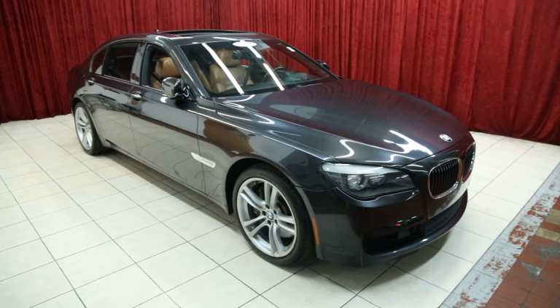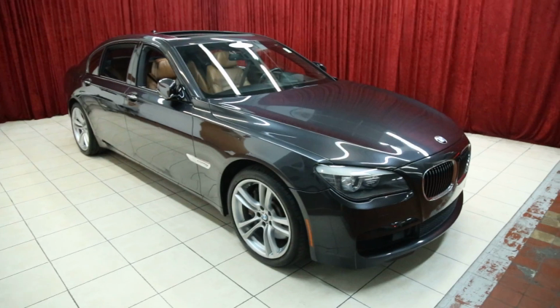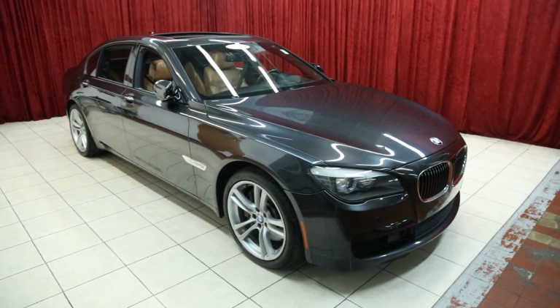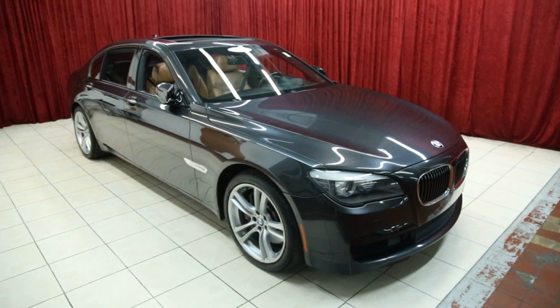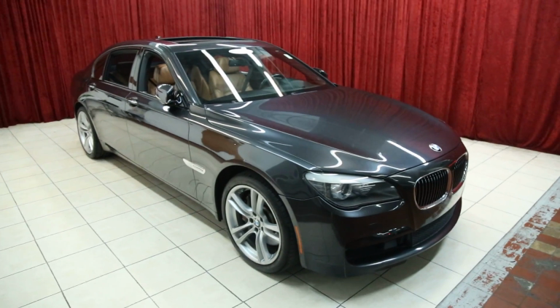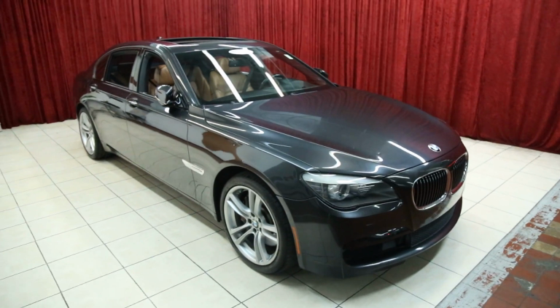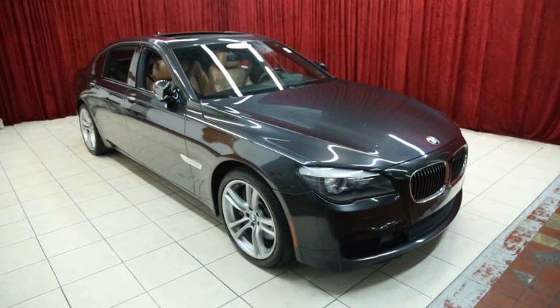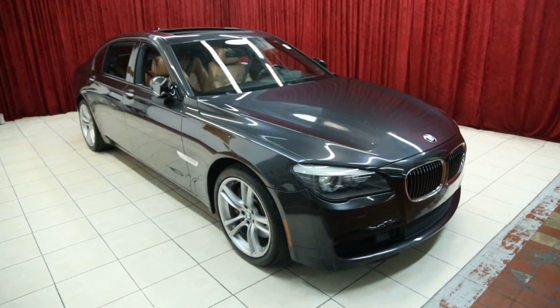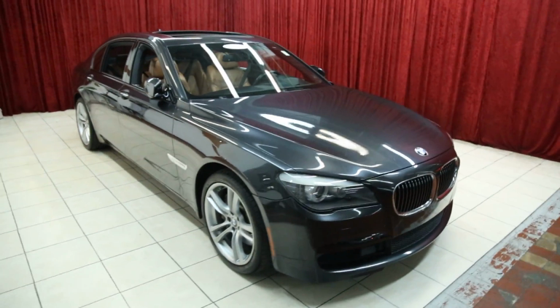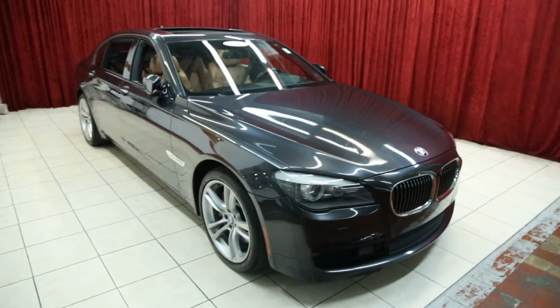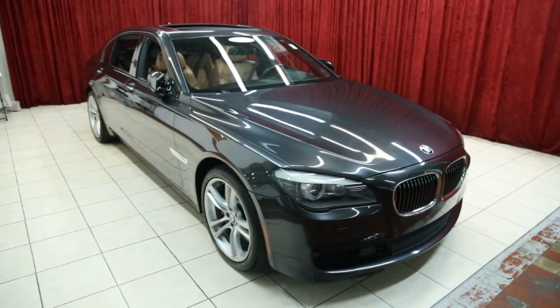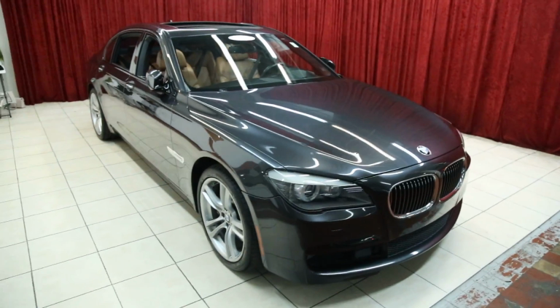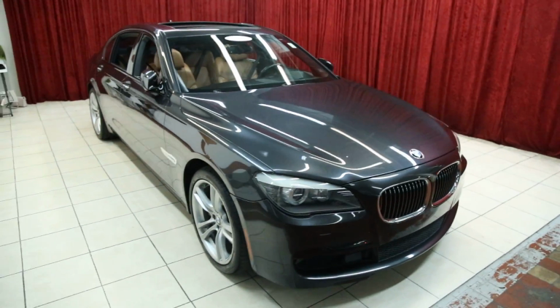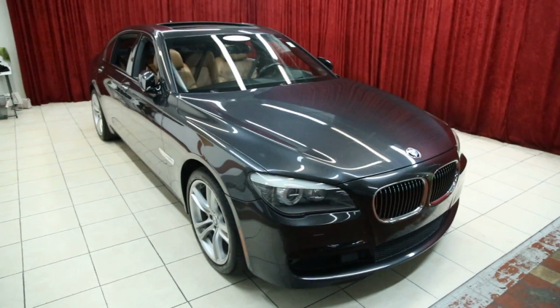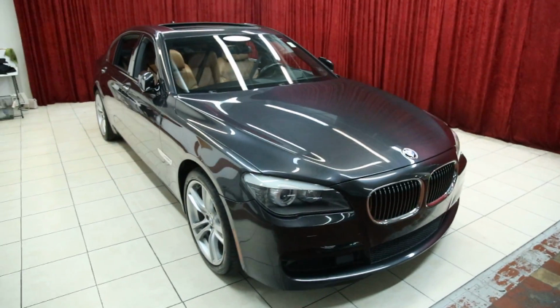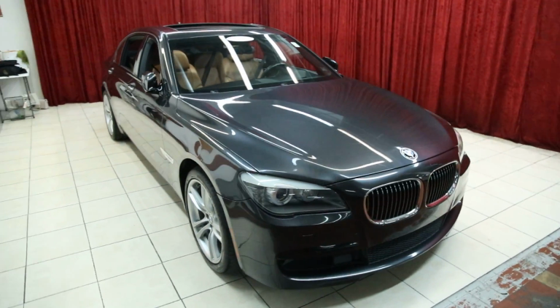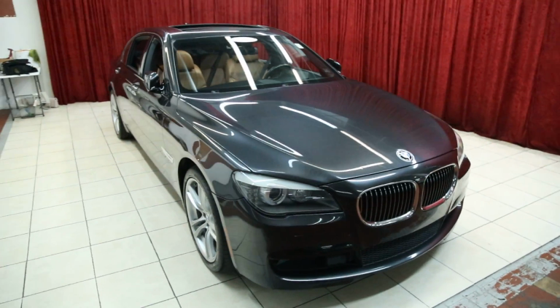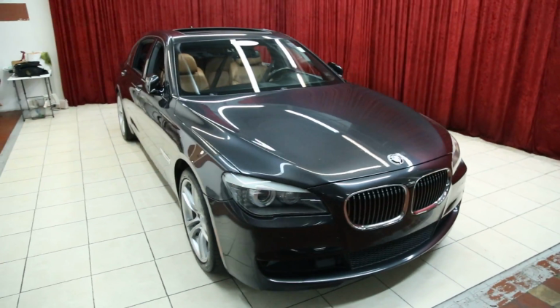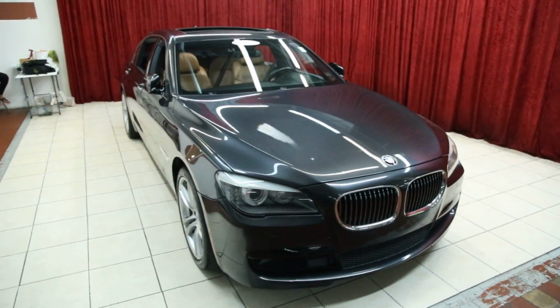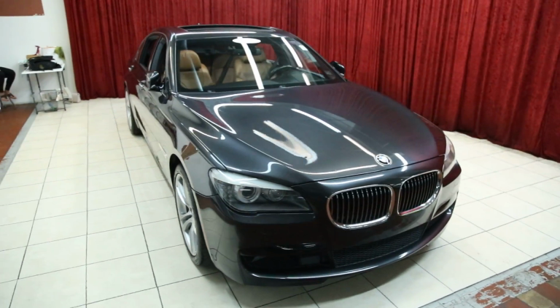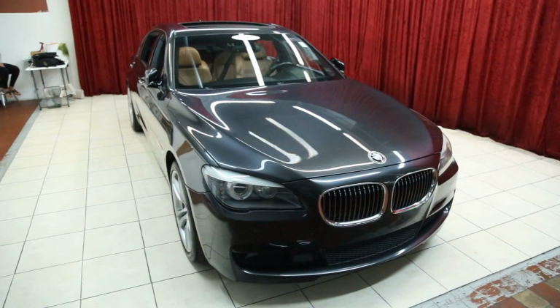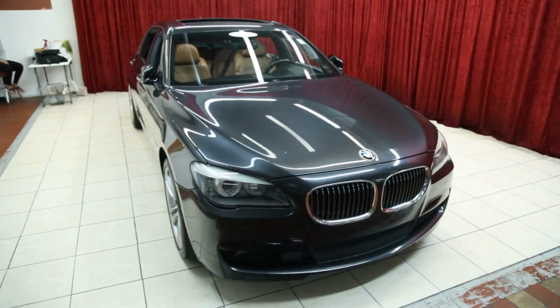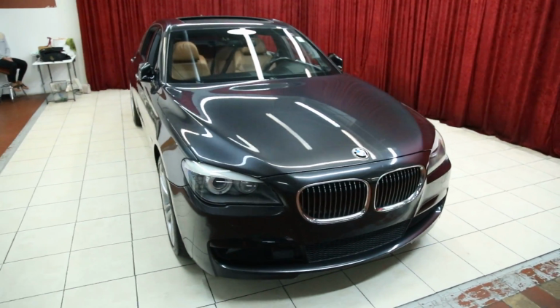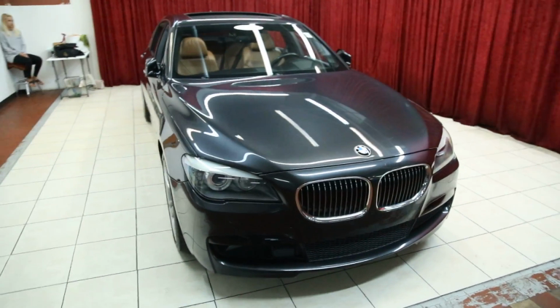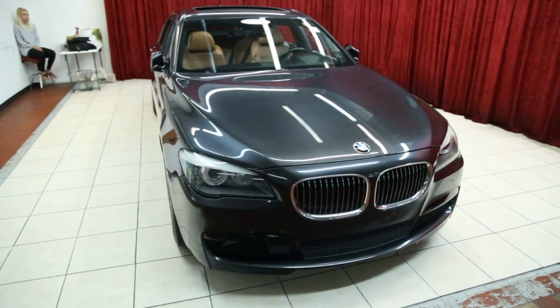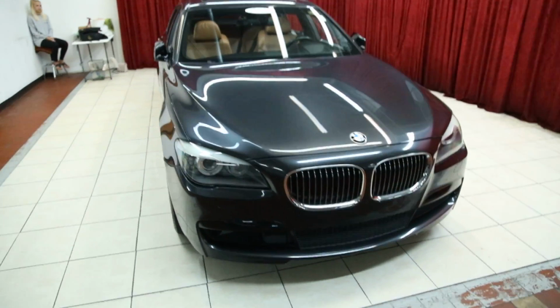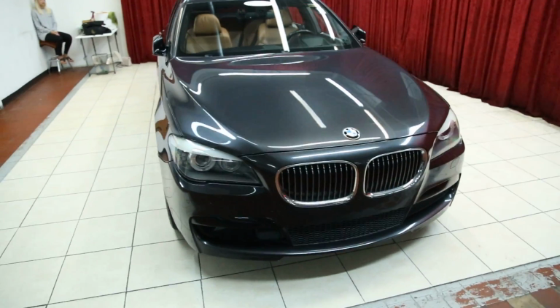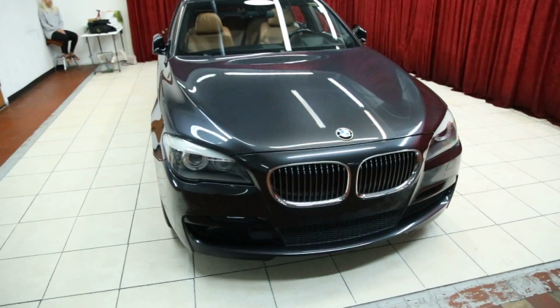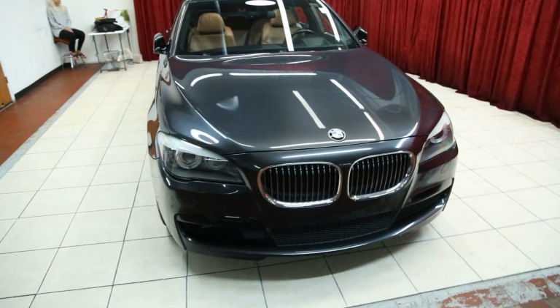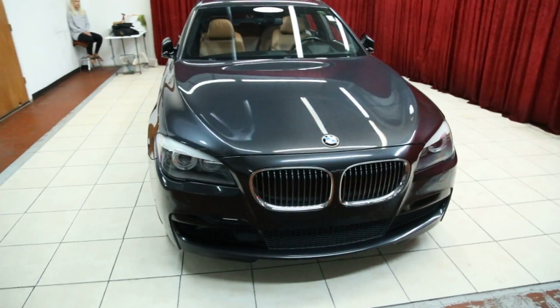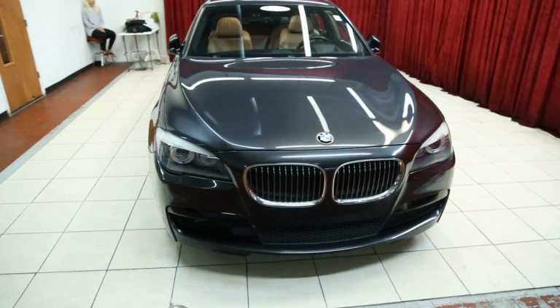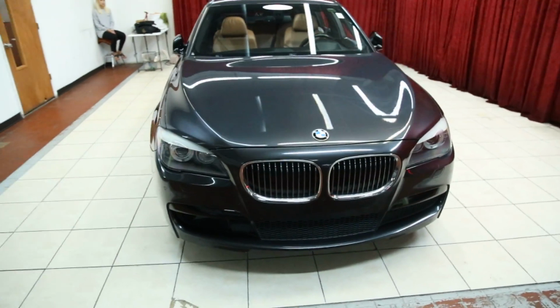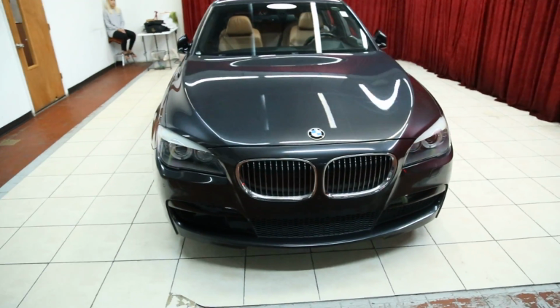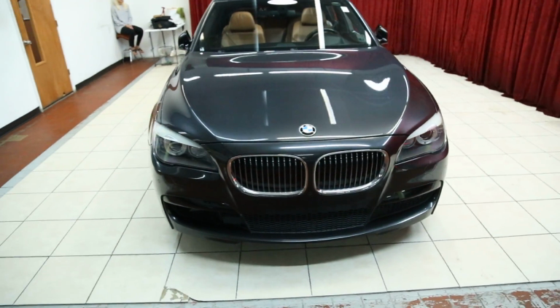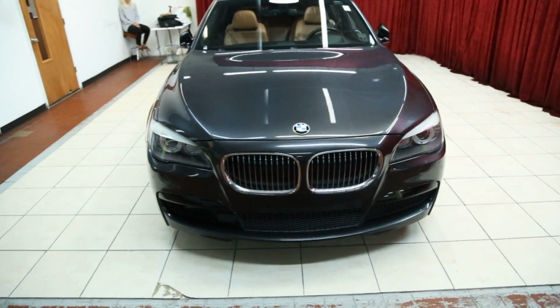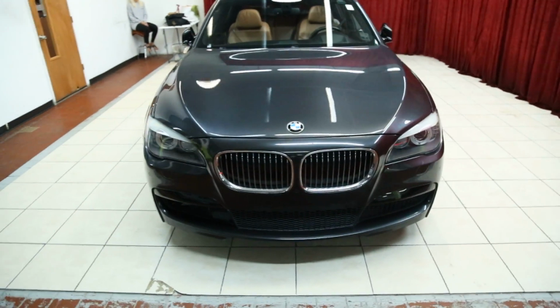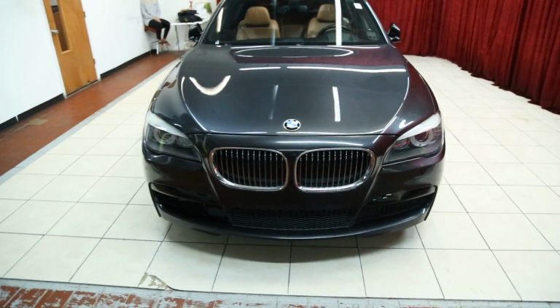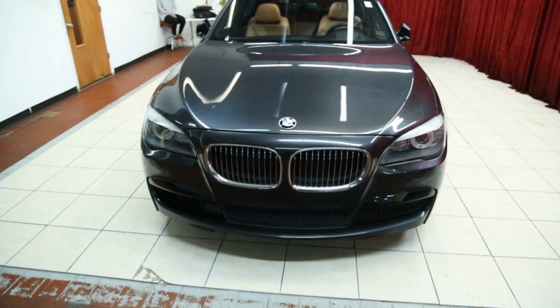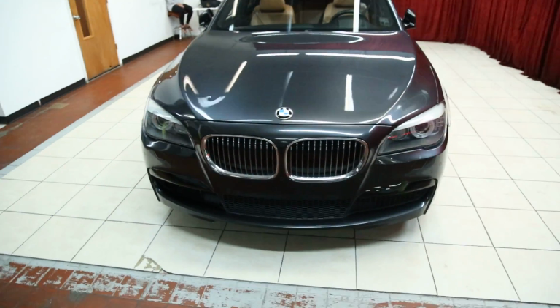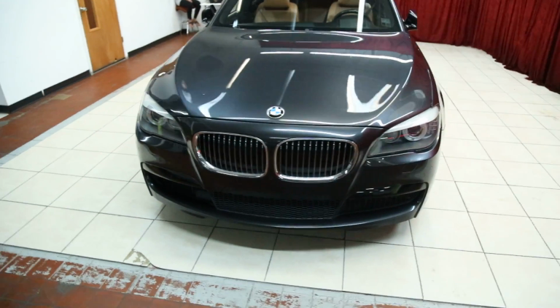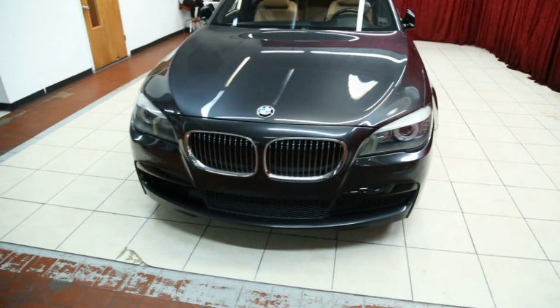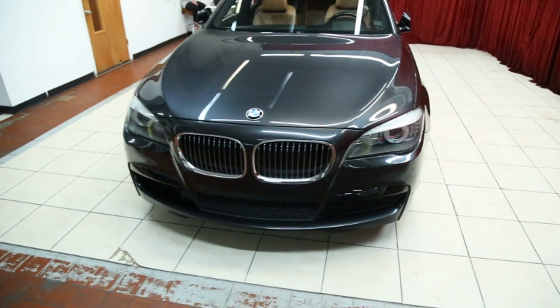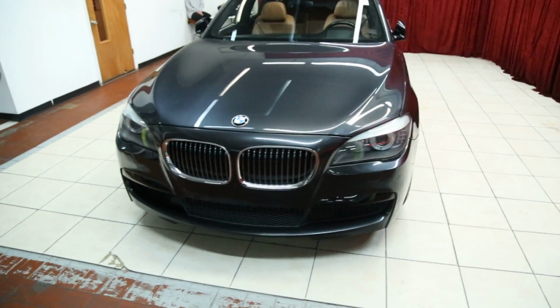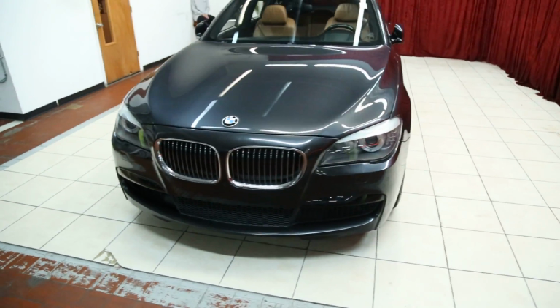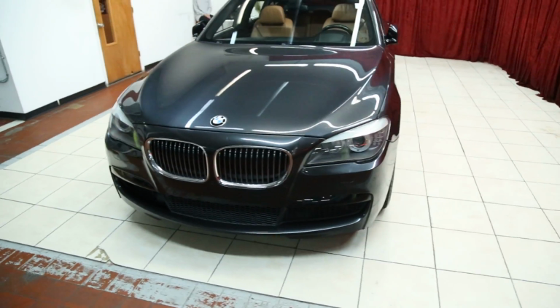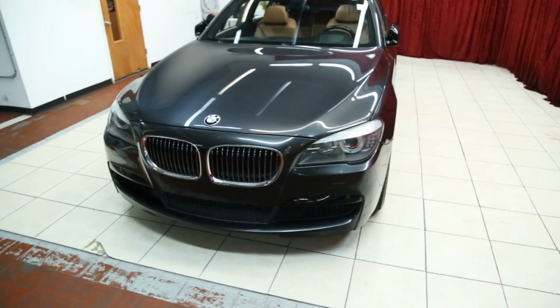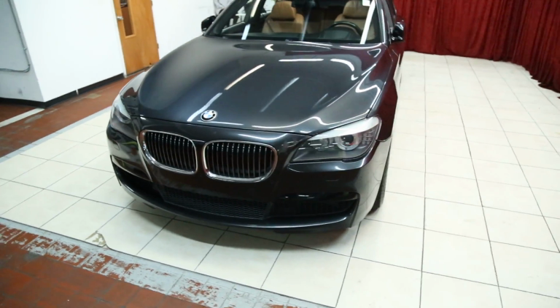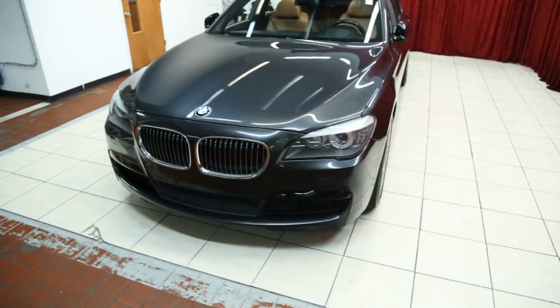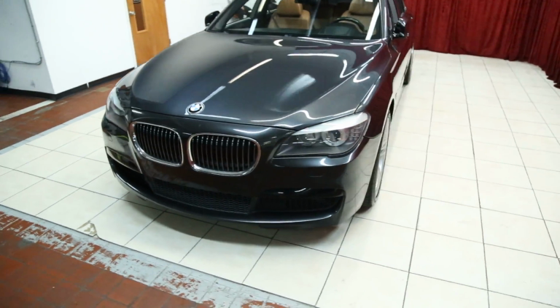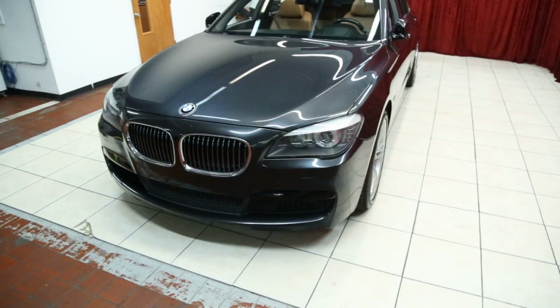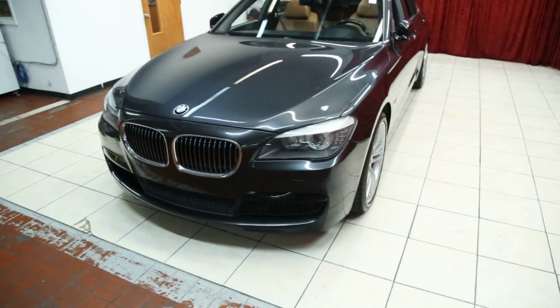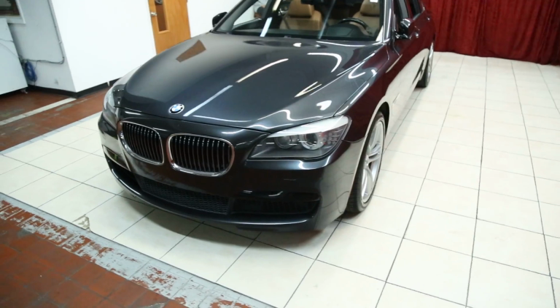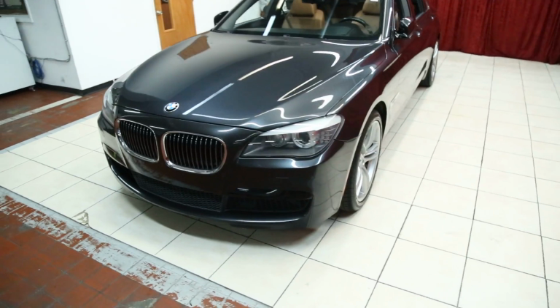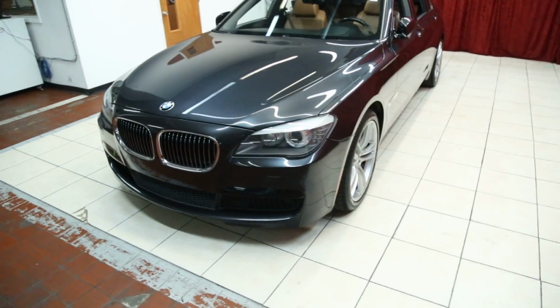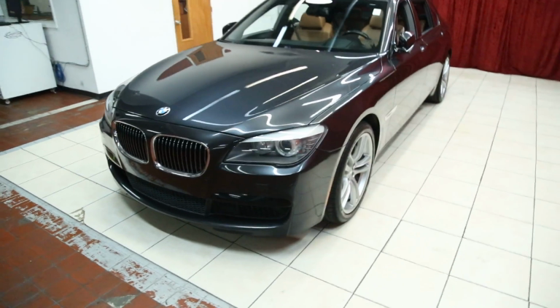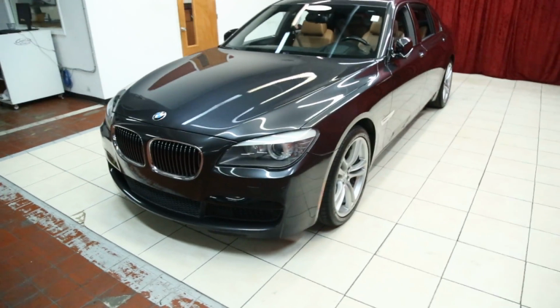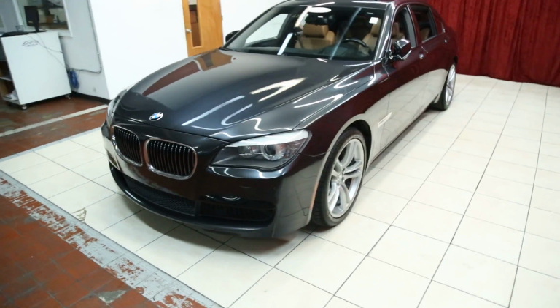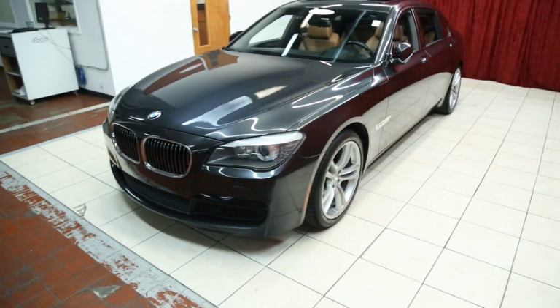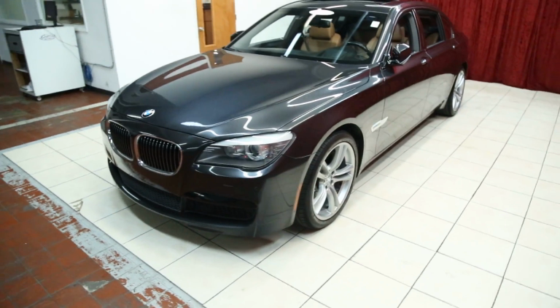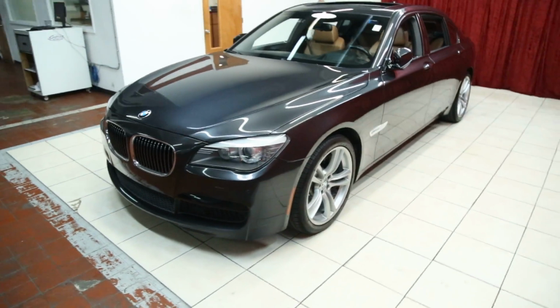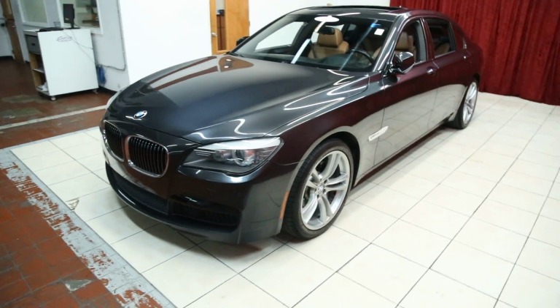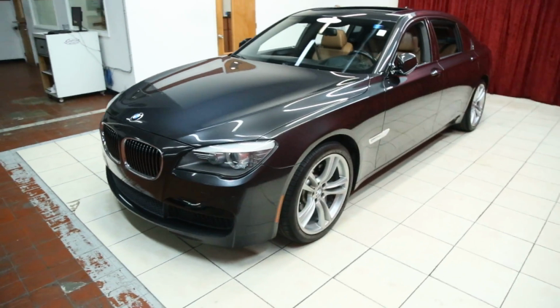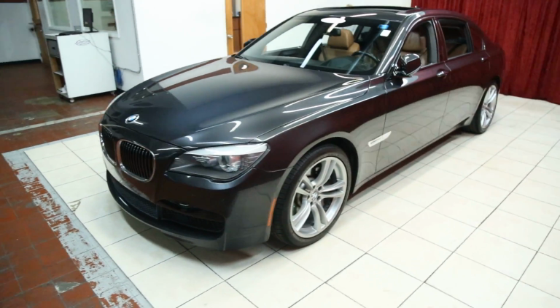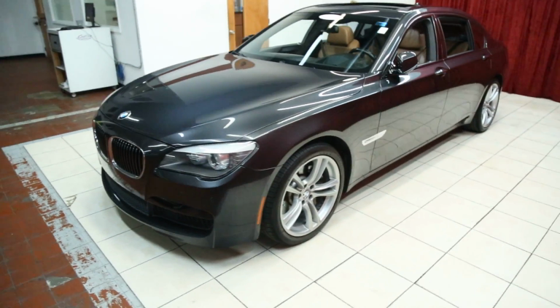Hello and welcome to Spanos Motors. This evening we'll be viewing this beautiful 2012 BMW 750 Li.